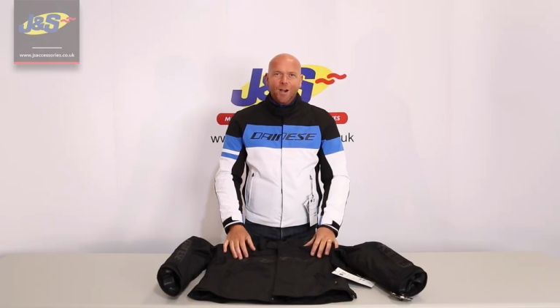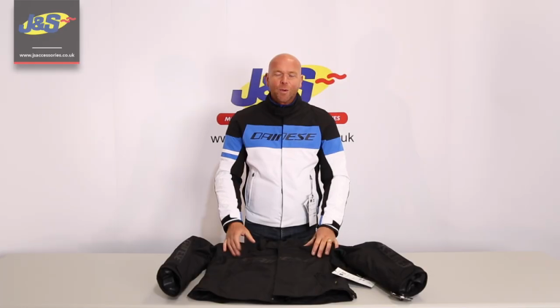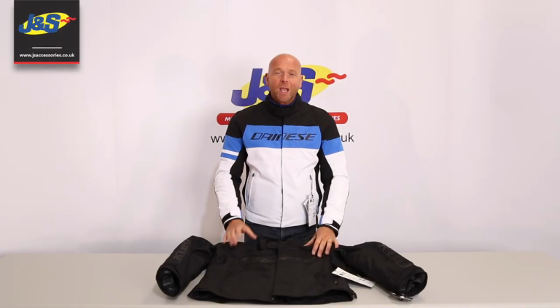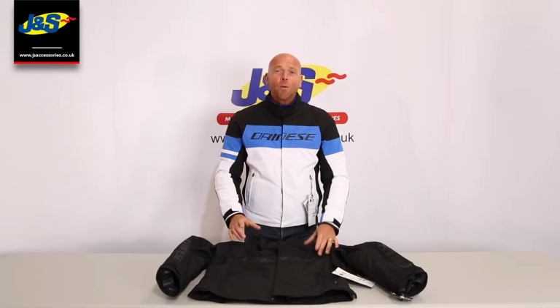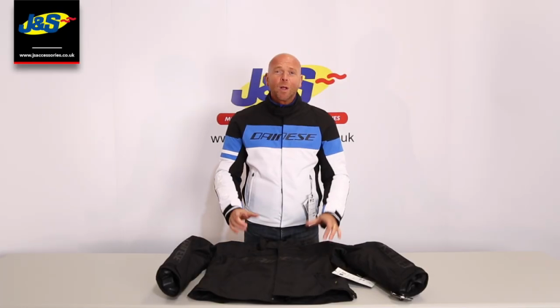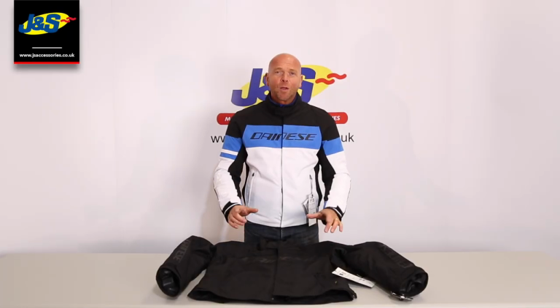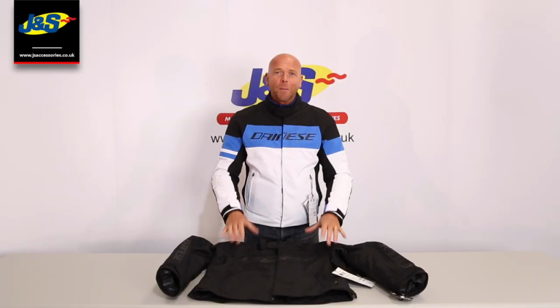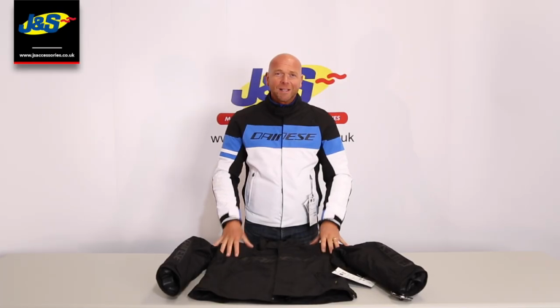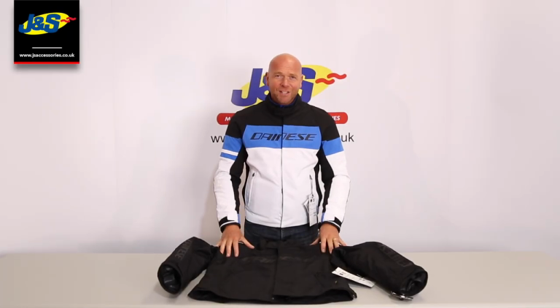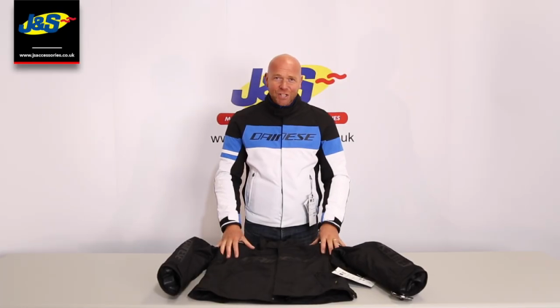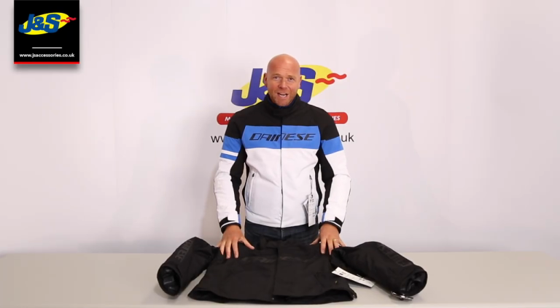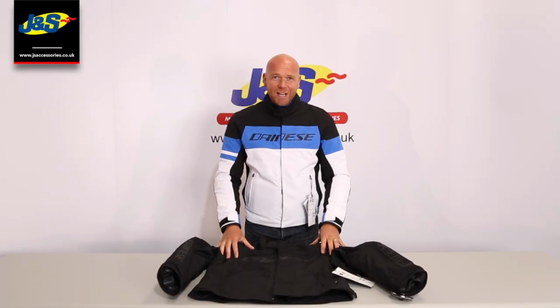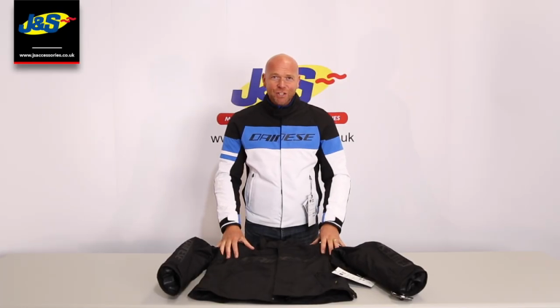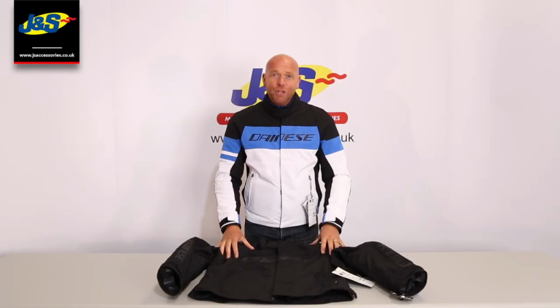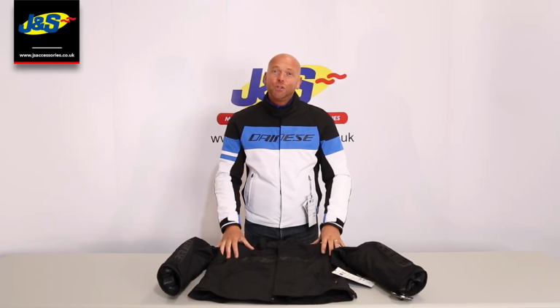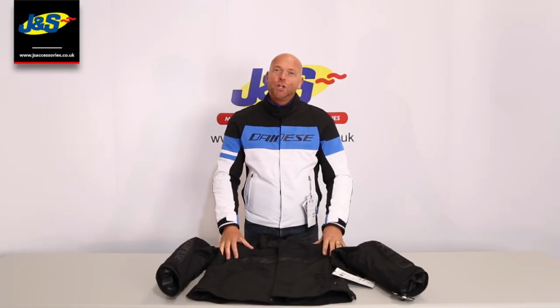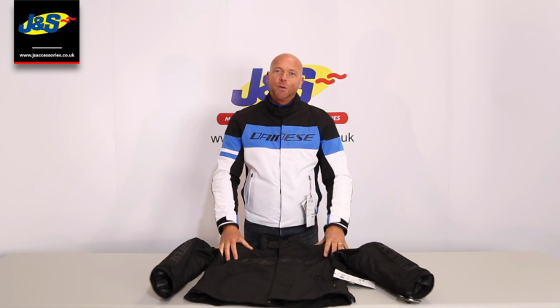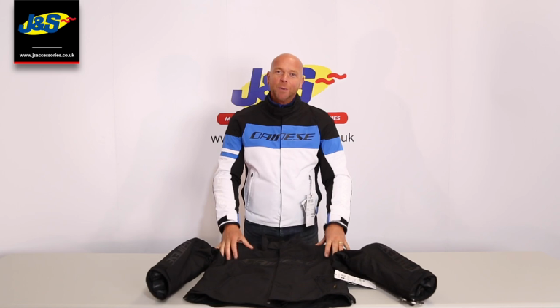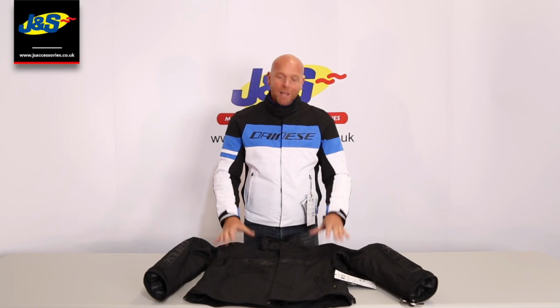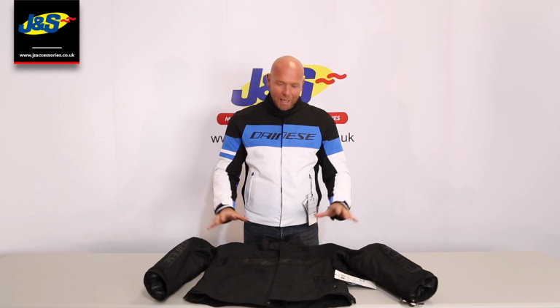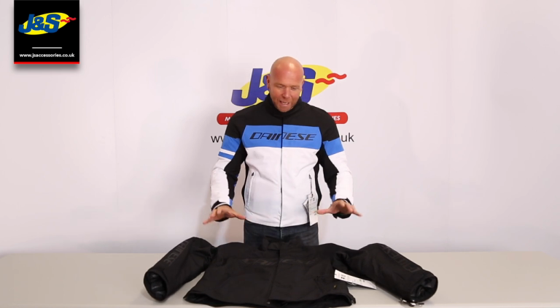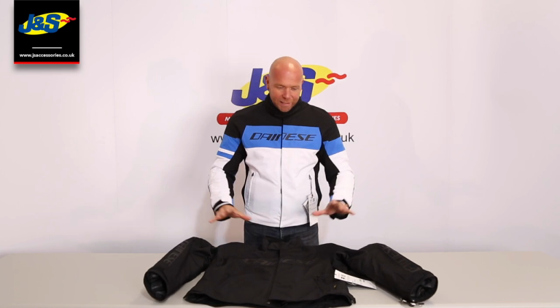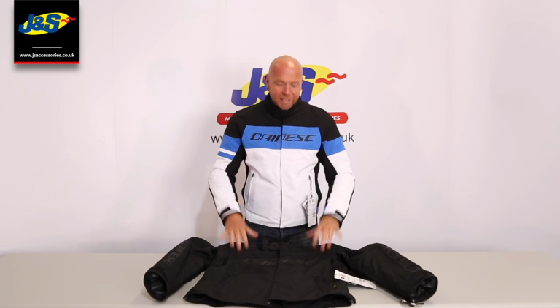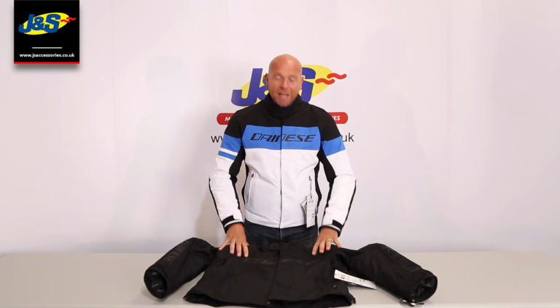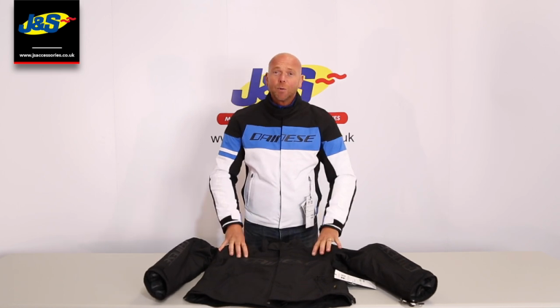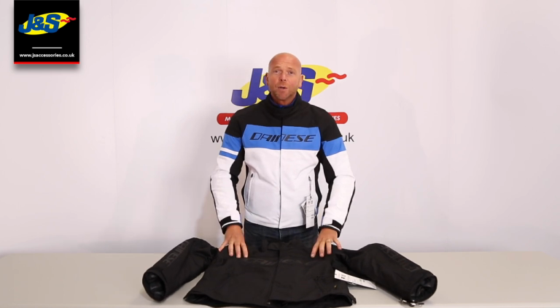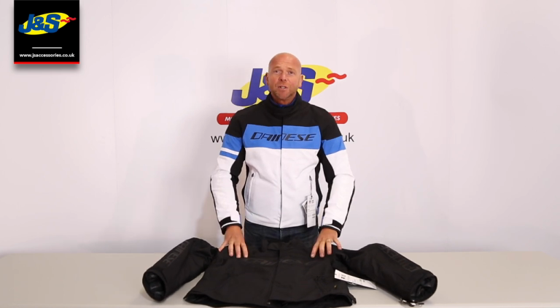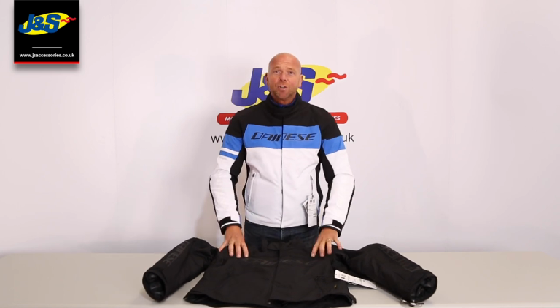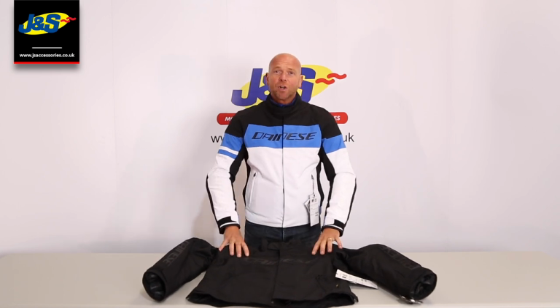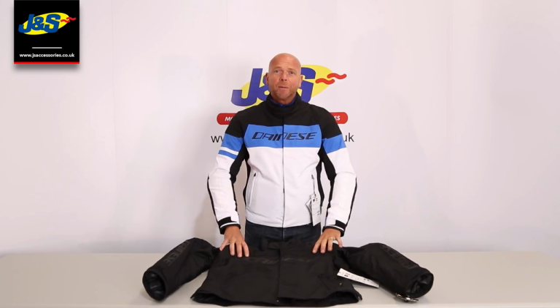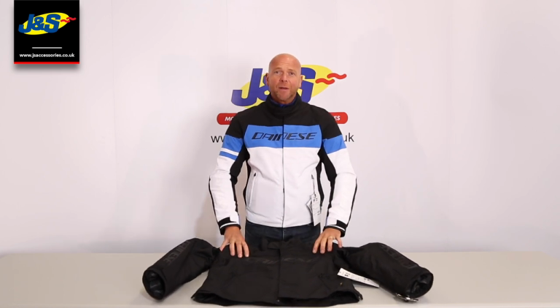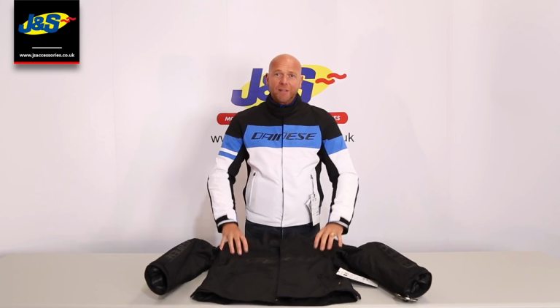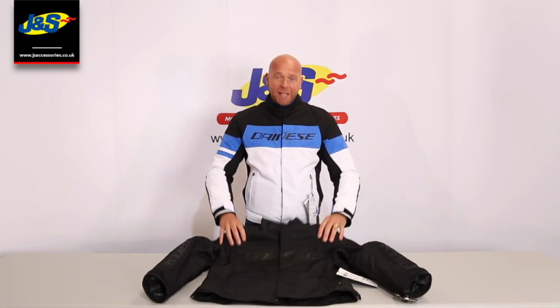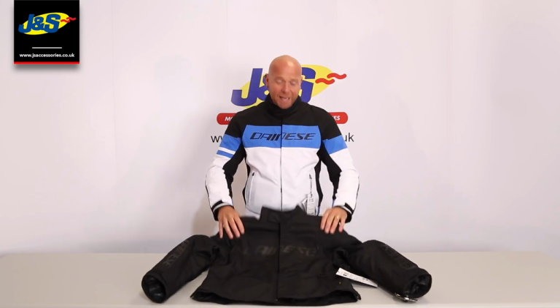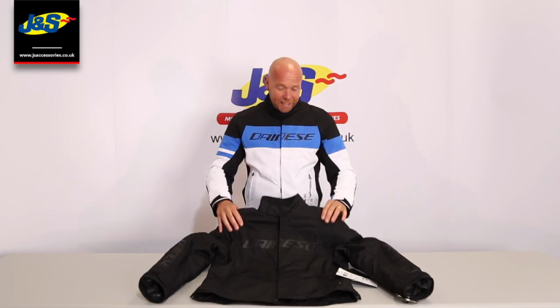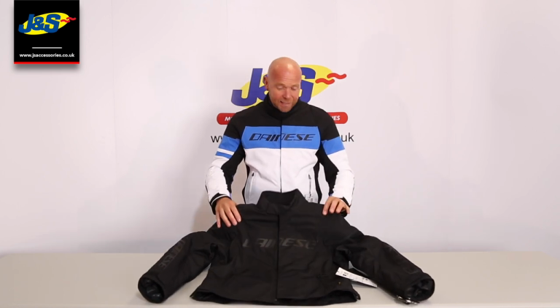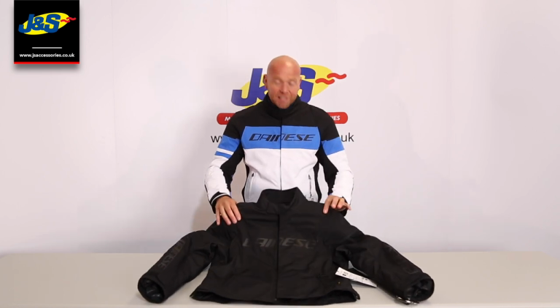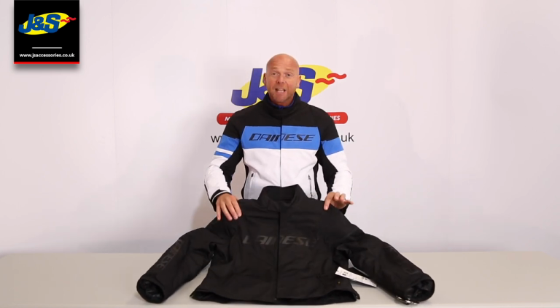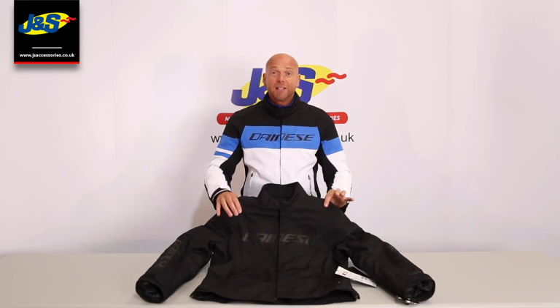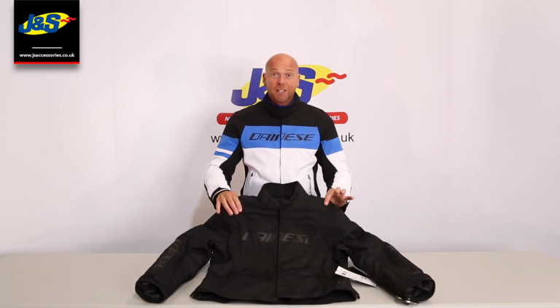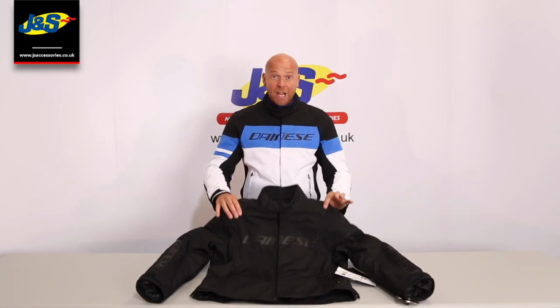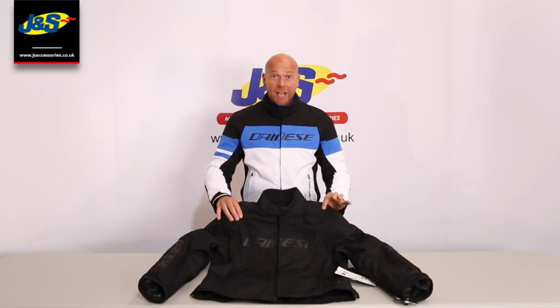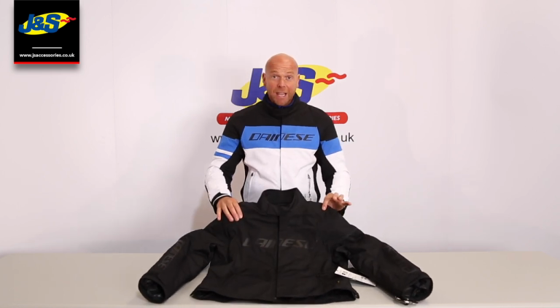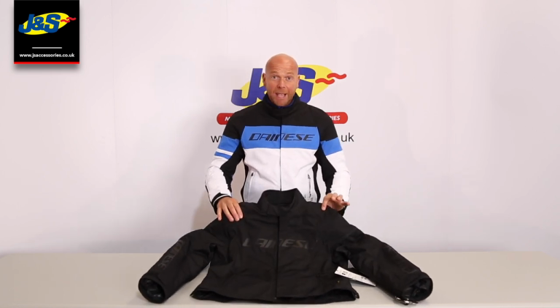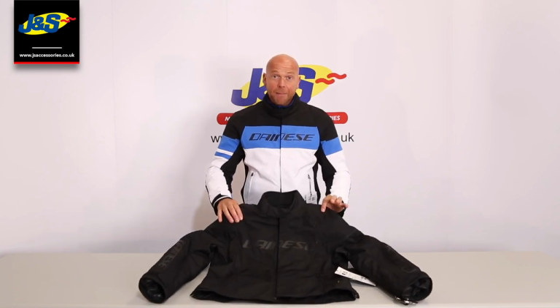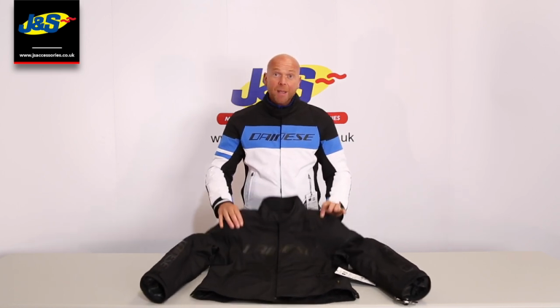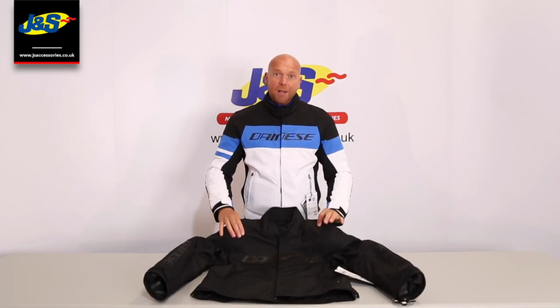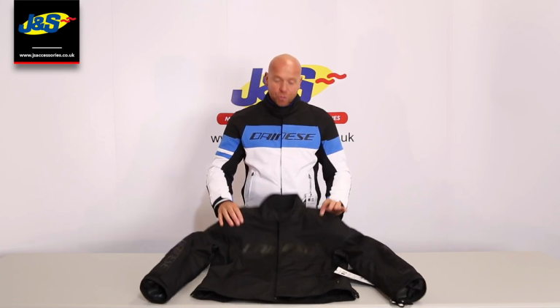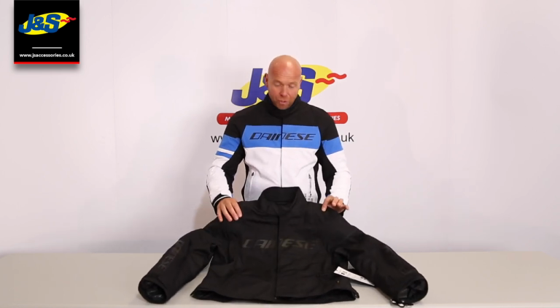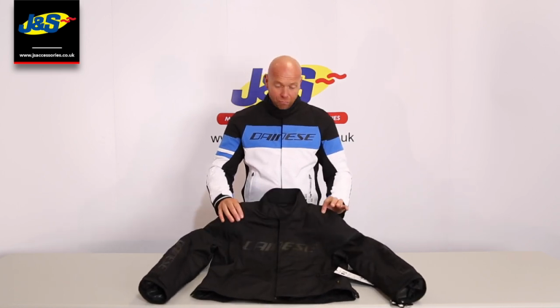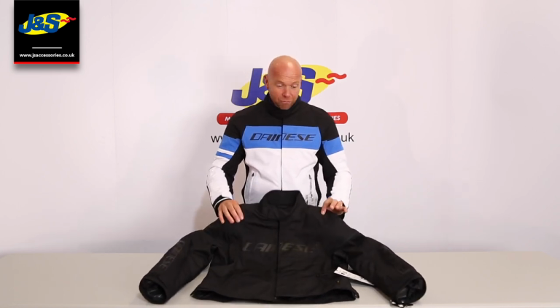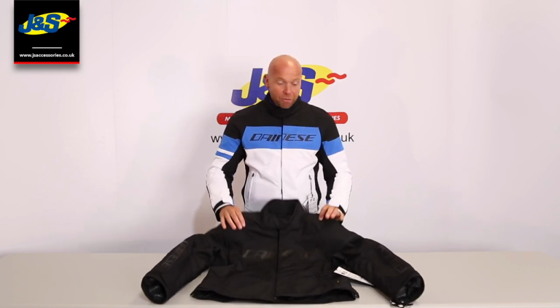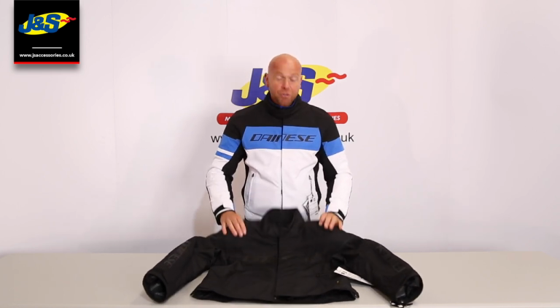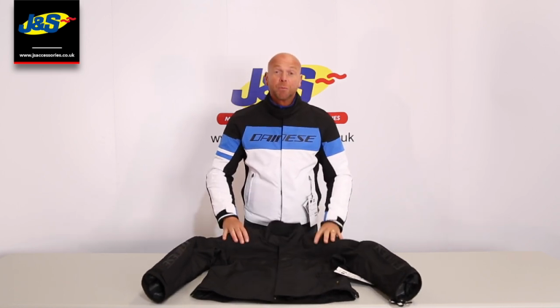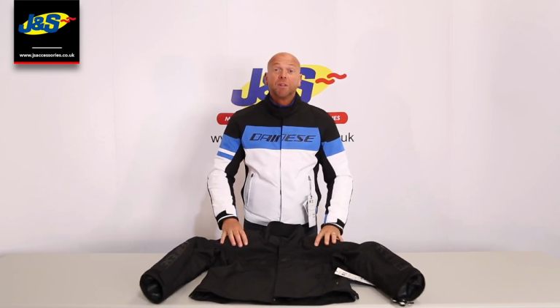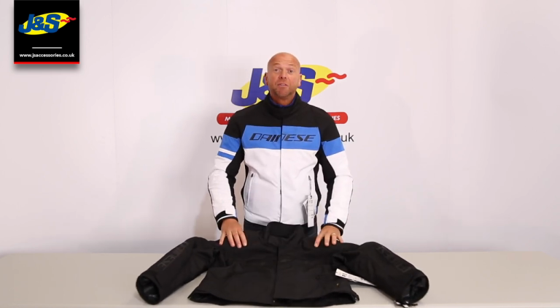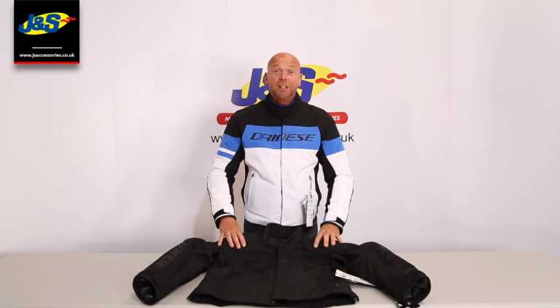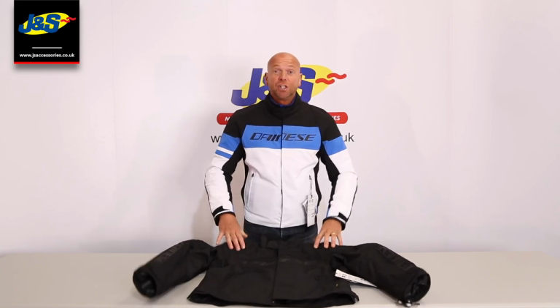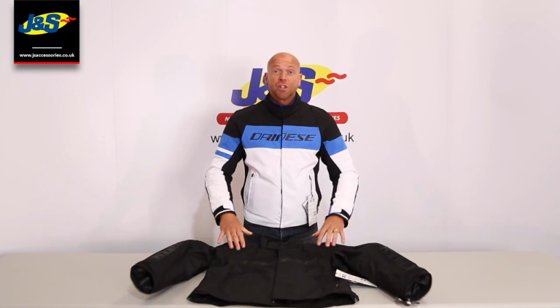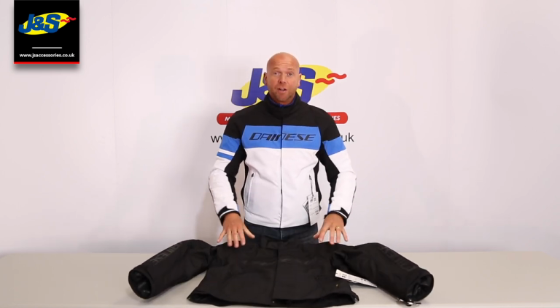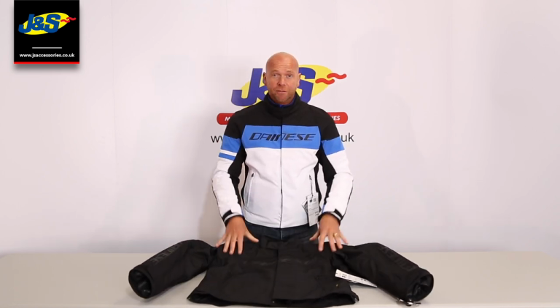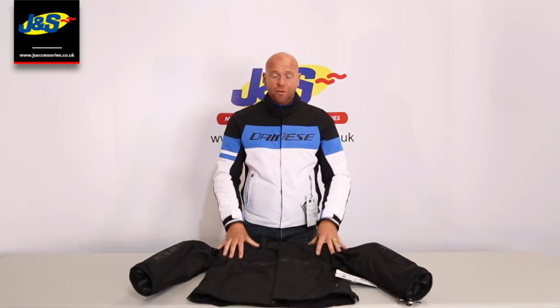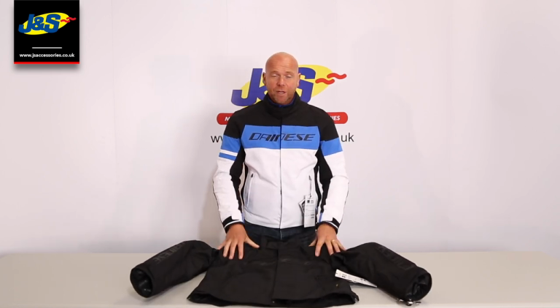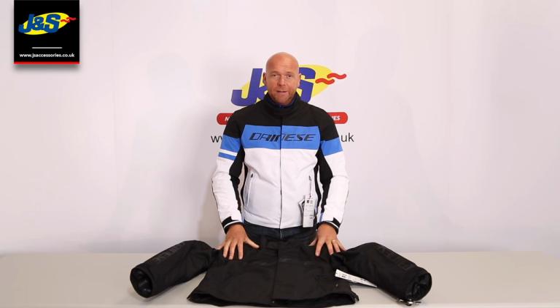Welcome back to GNS YouTube. Today we're going to be talking about the Dainese Sietta jacket. I'm just going to run through some of the features on it for you.